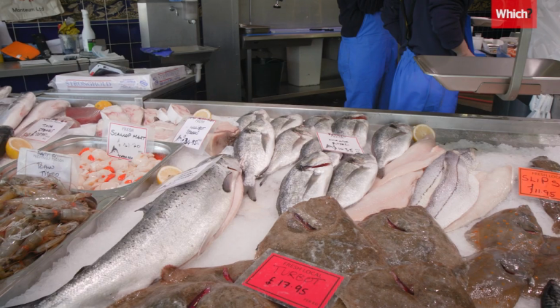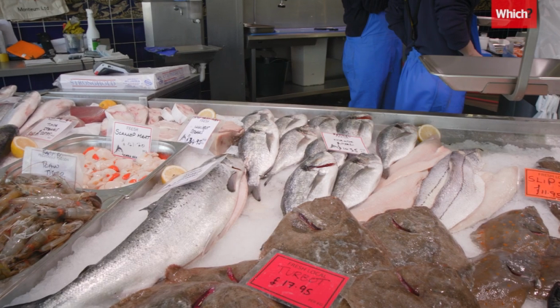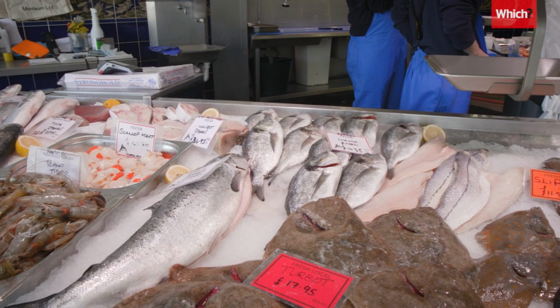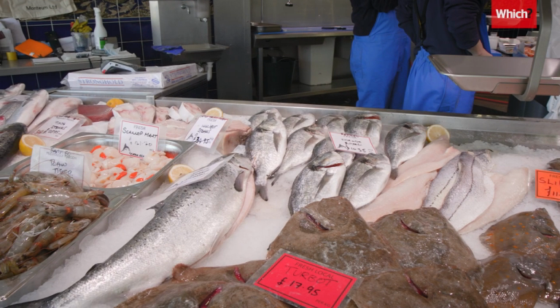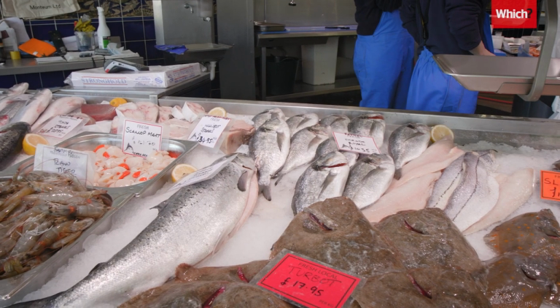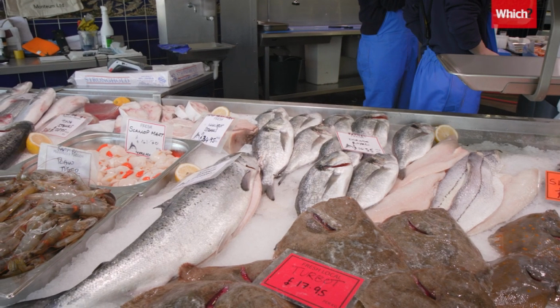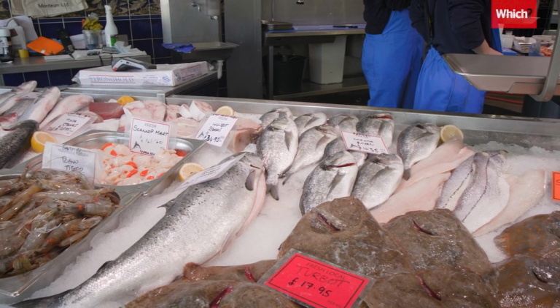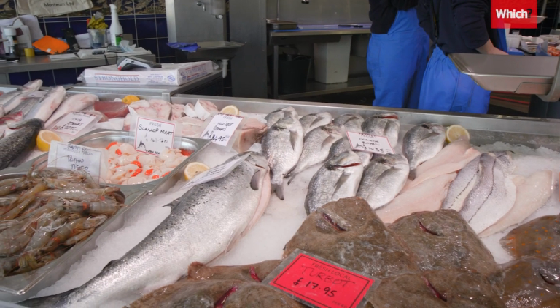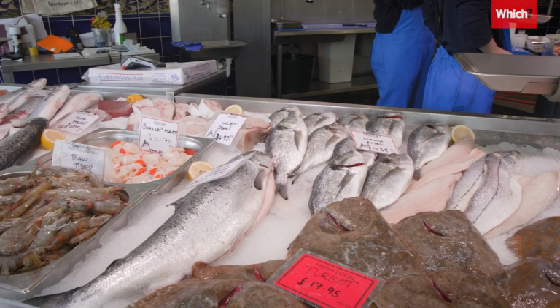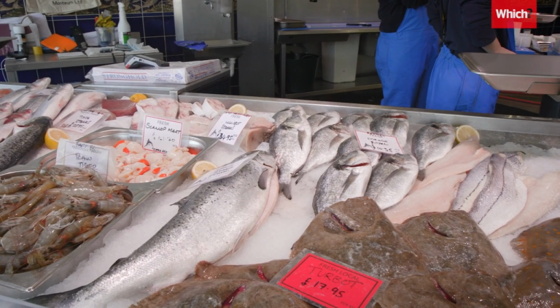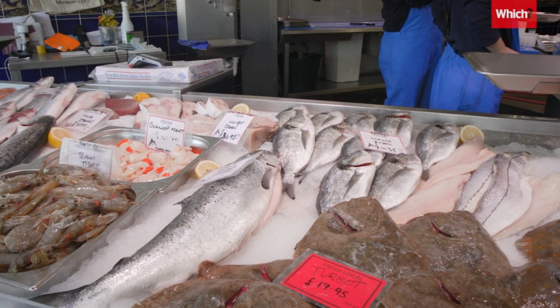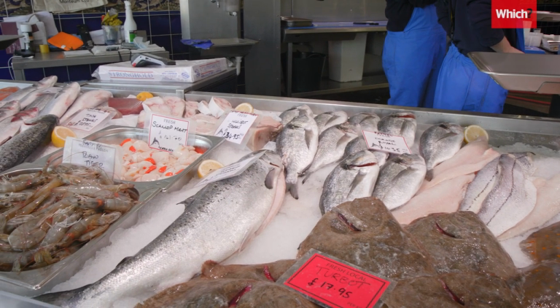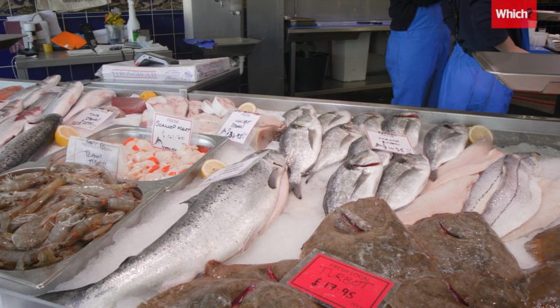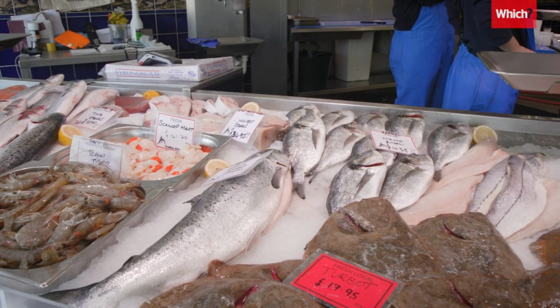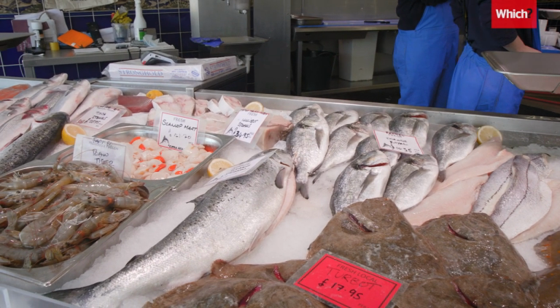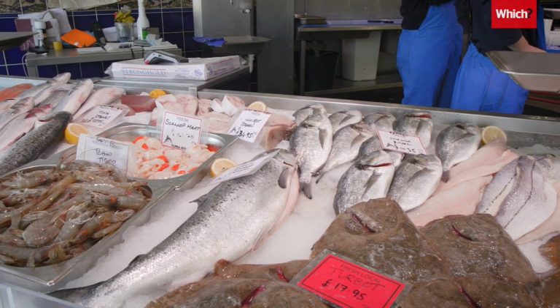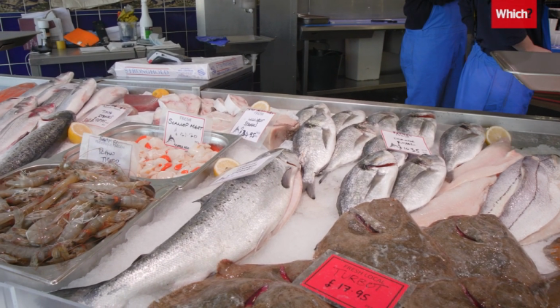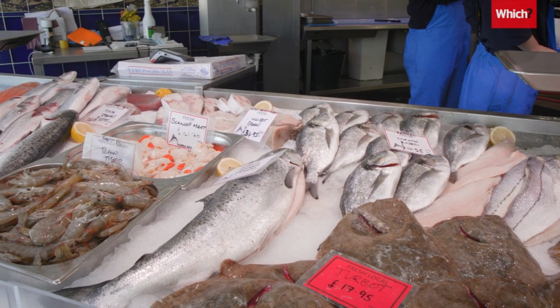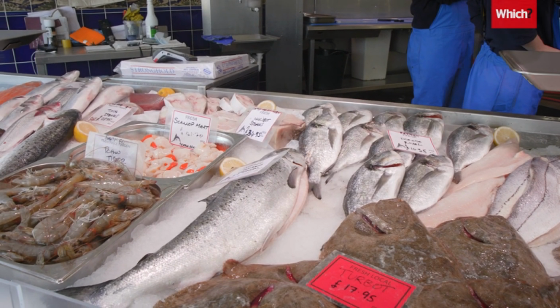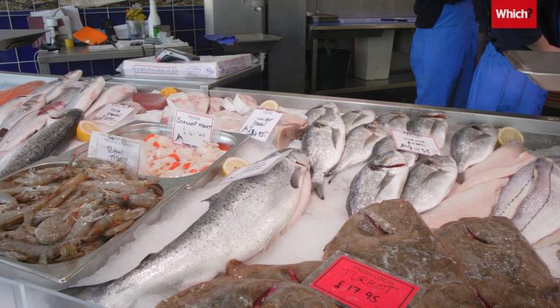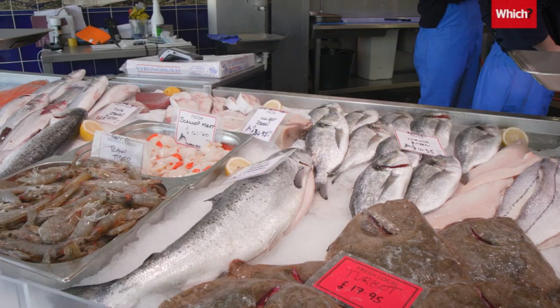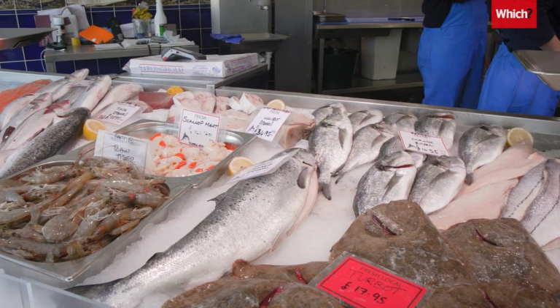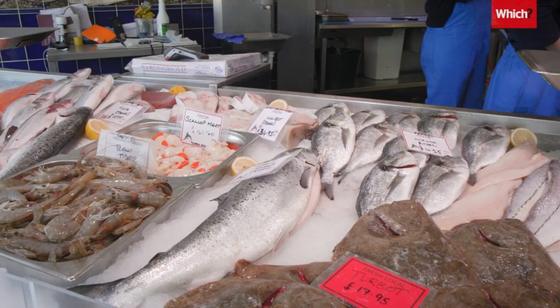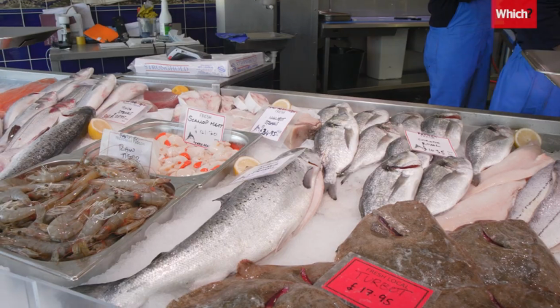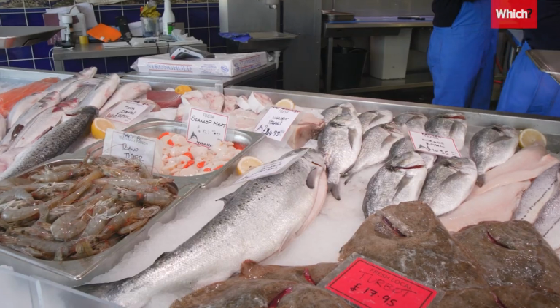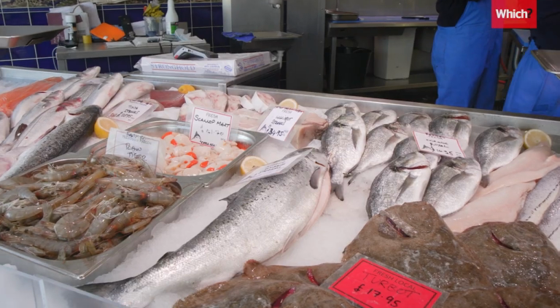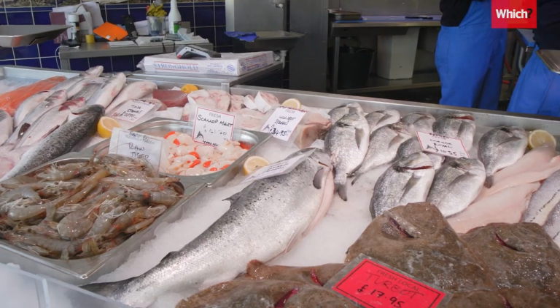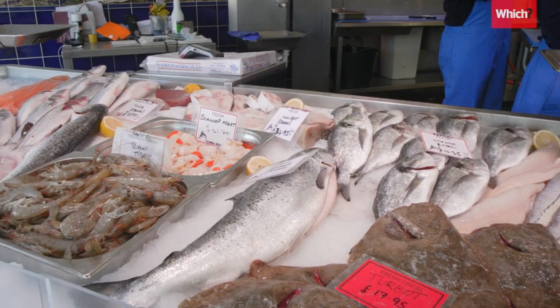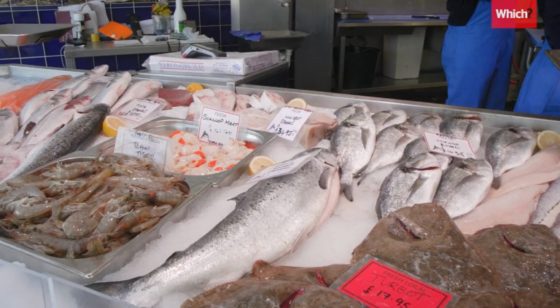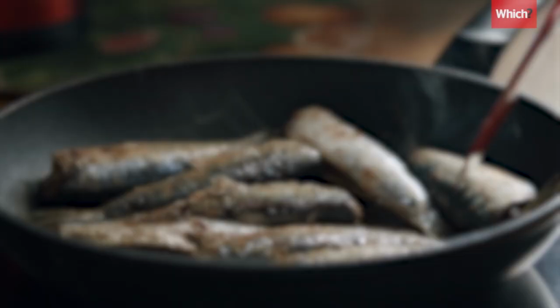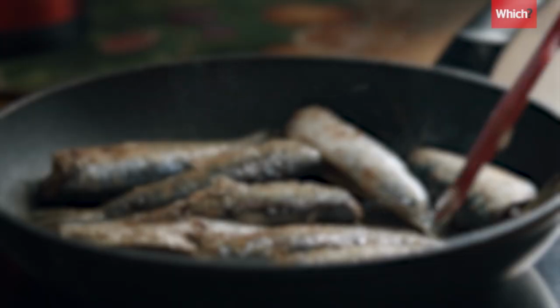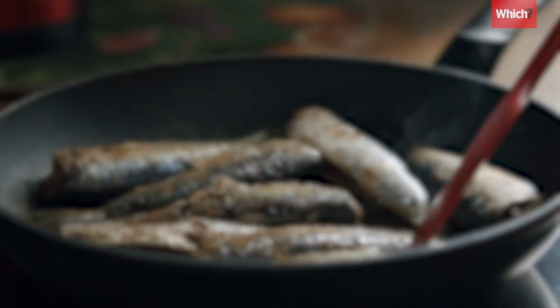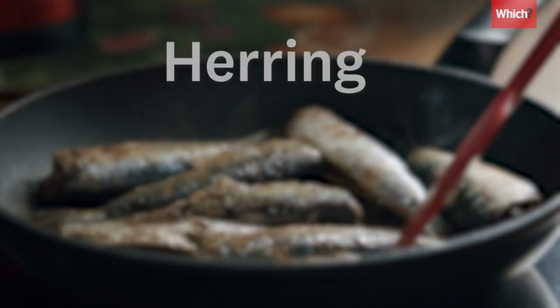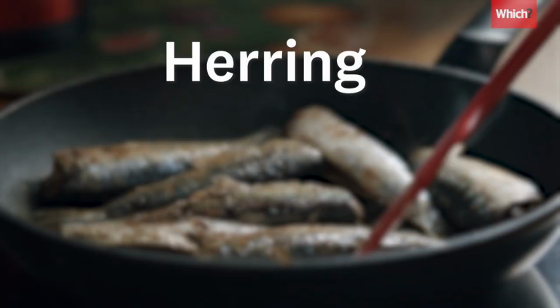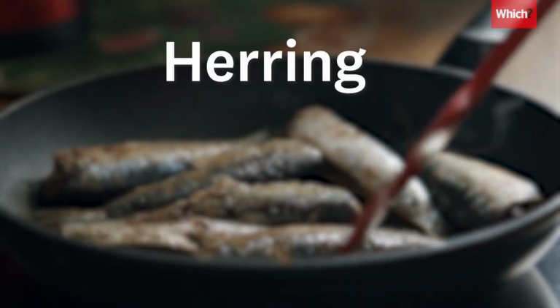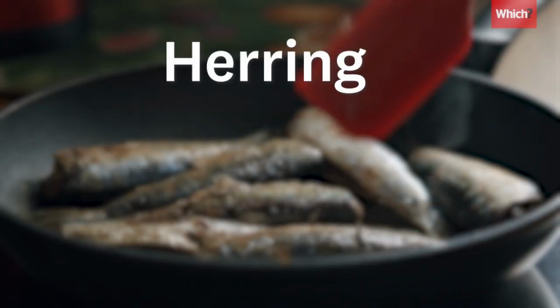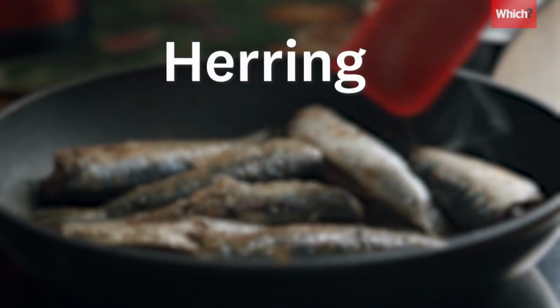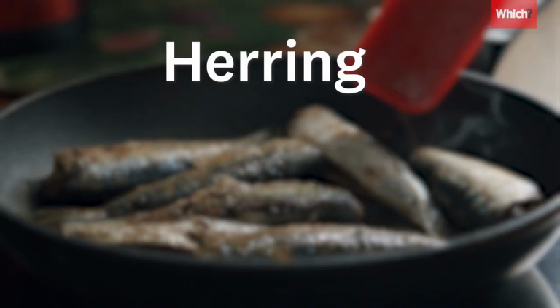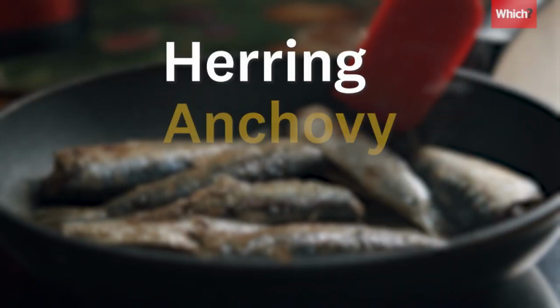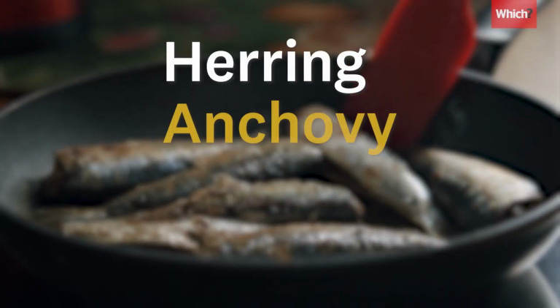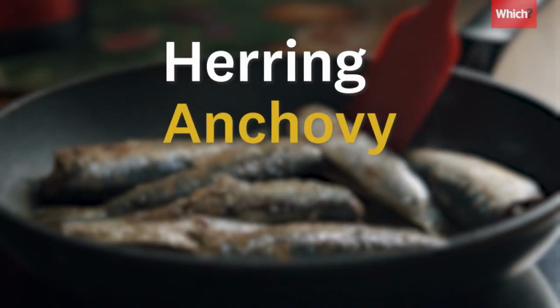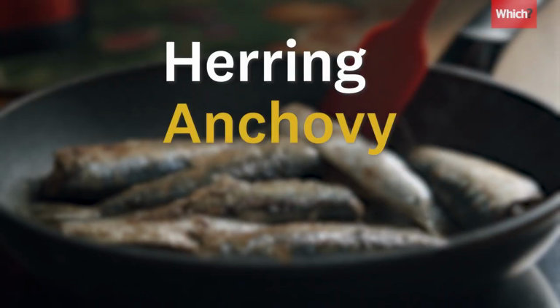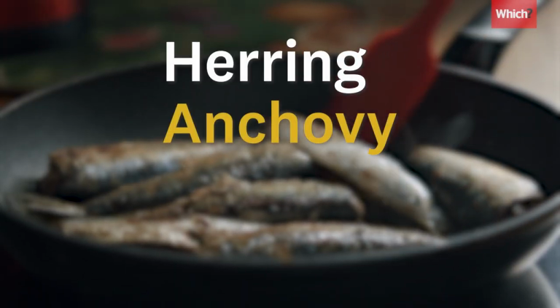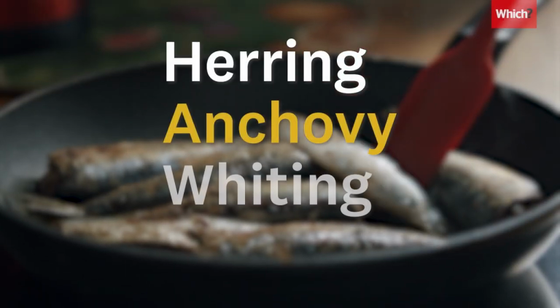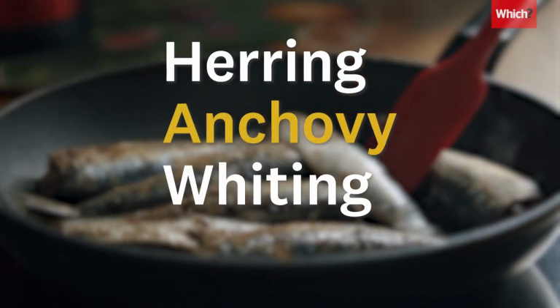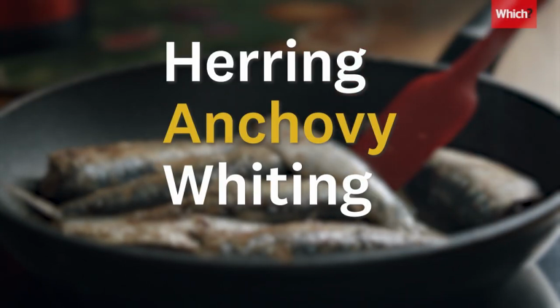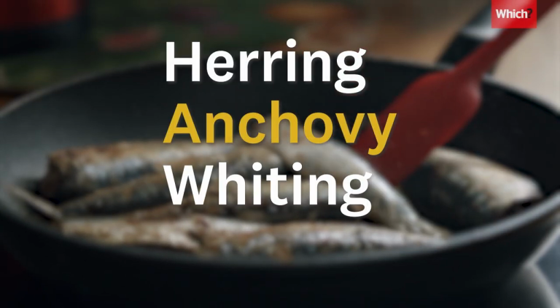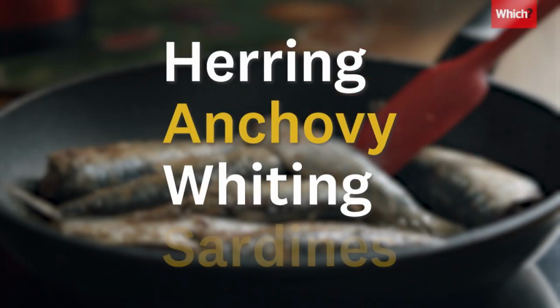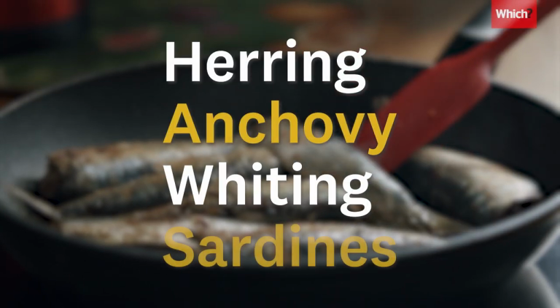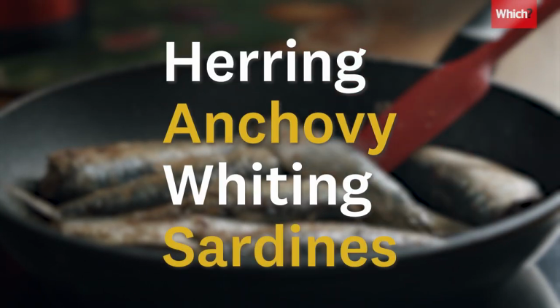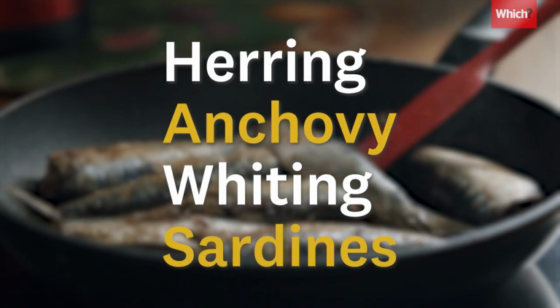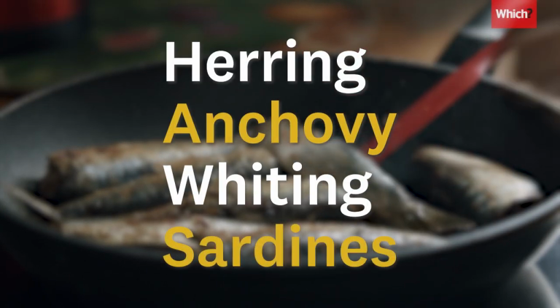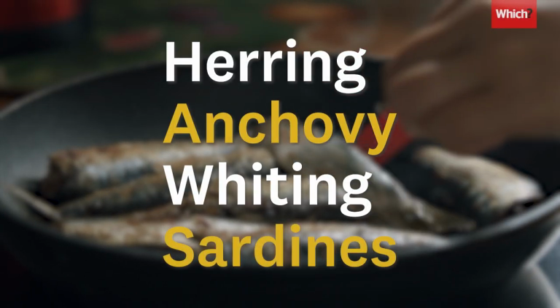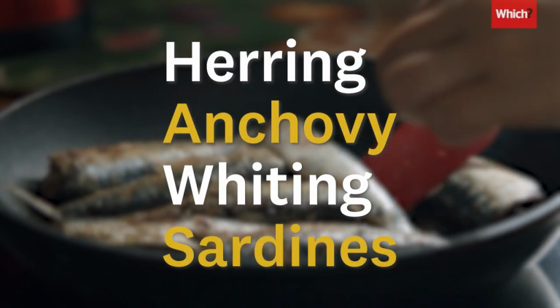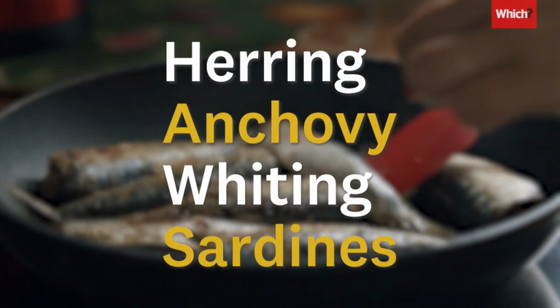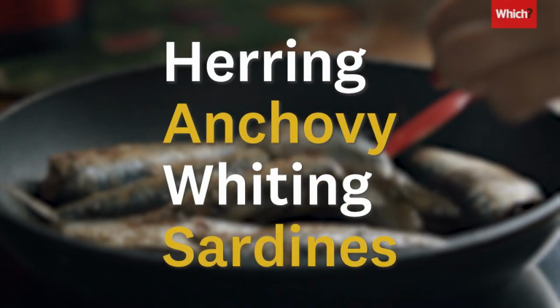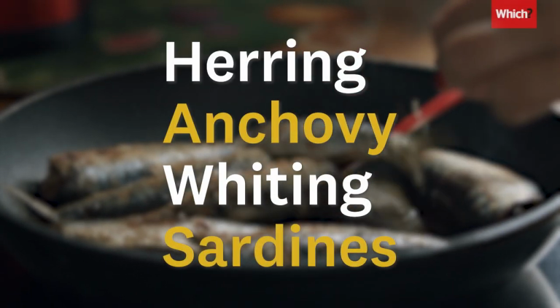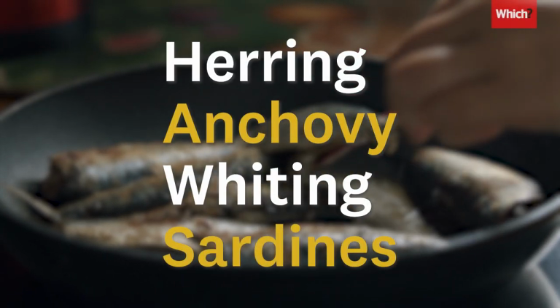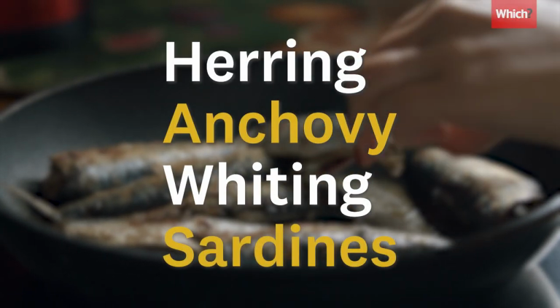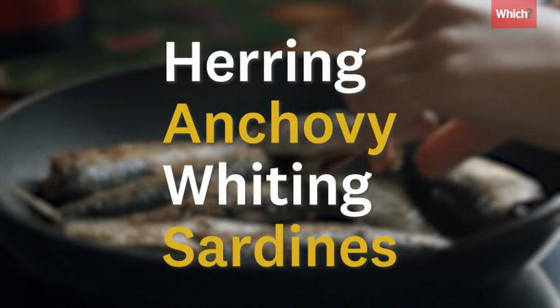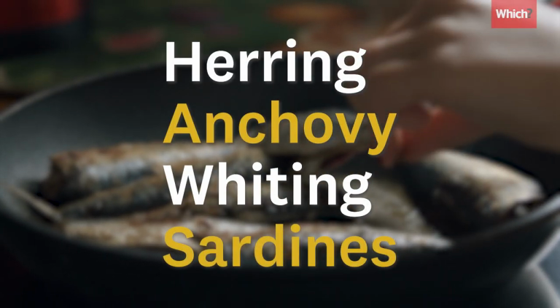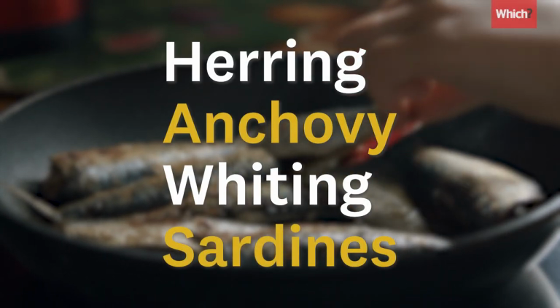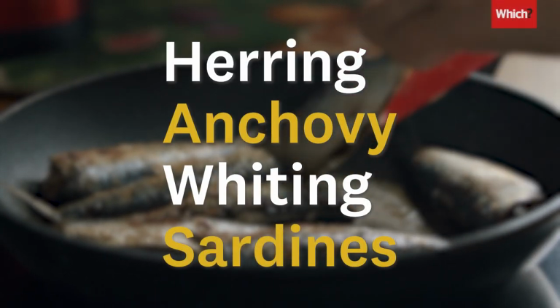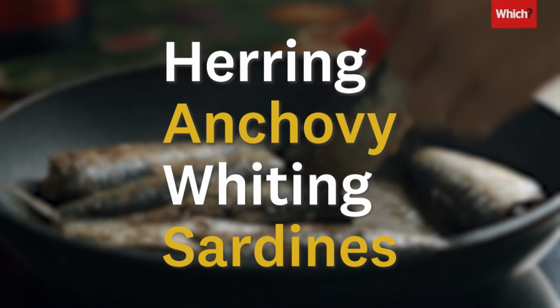If you're looking for some variety, try eating what the salmon eats. Herring, anchovy, whiting, and sardines are all great options.